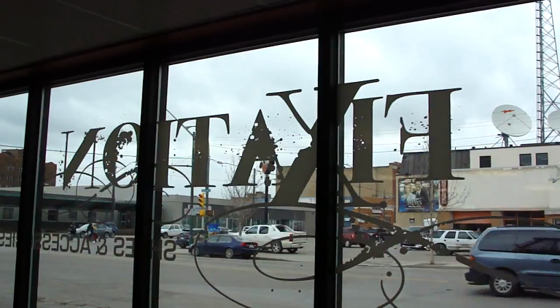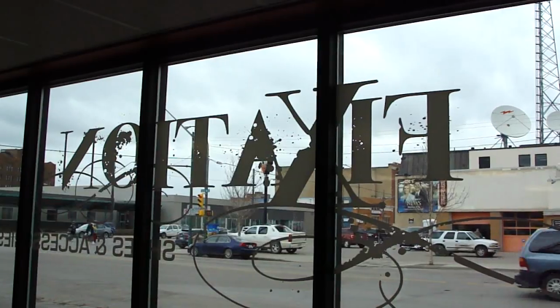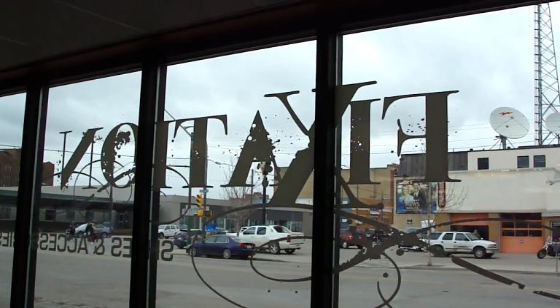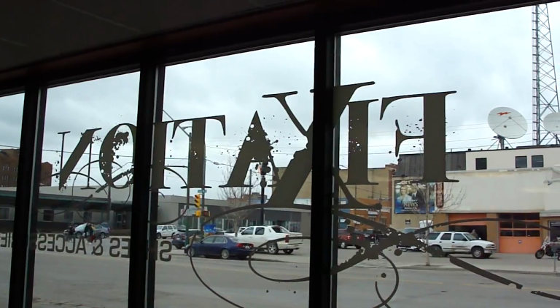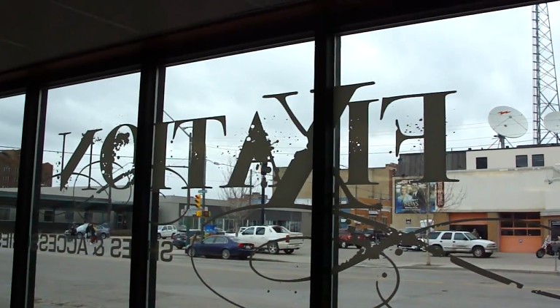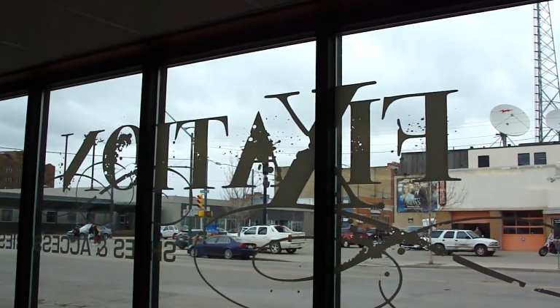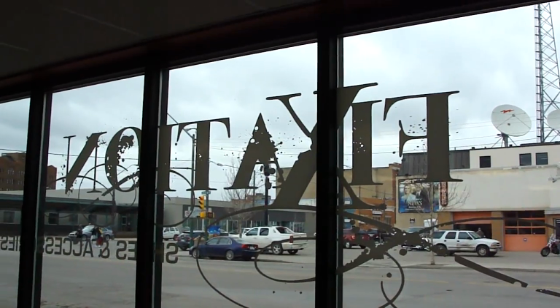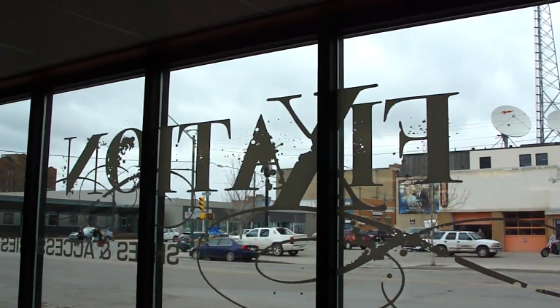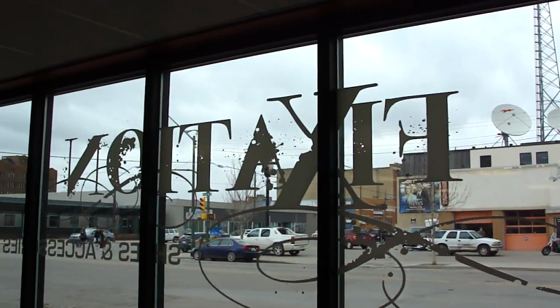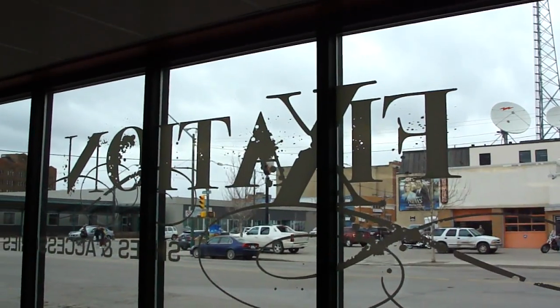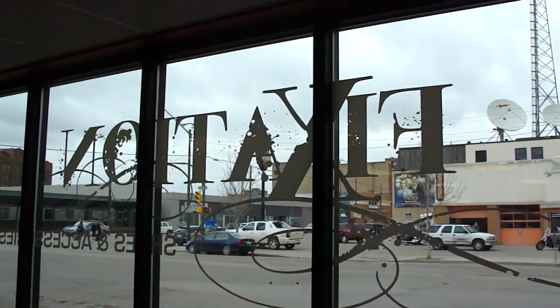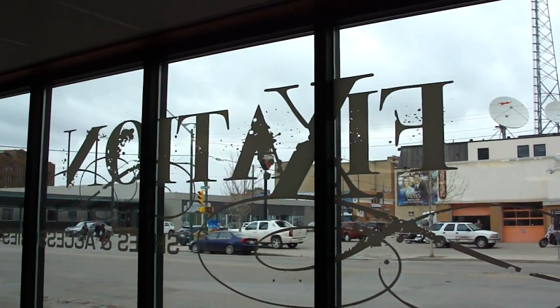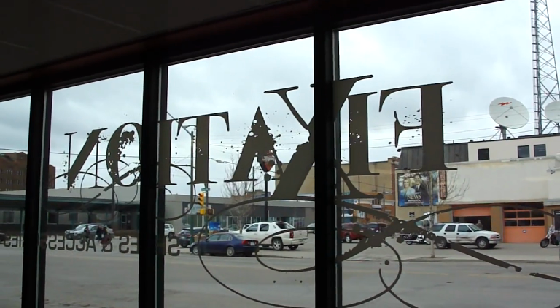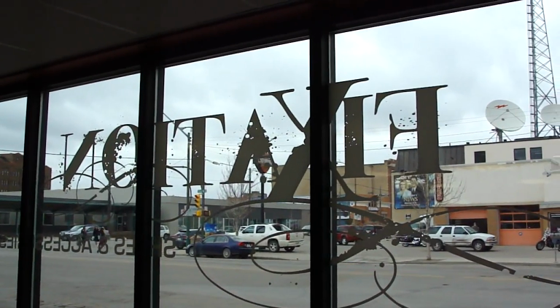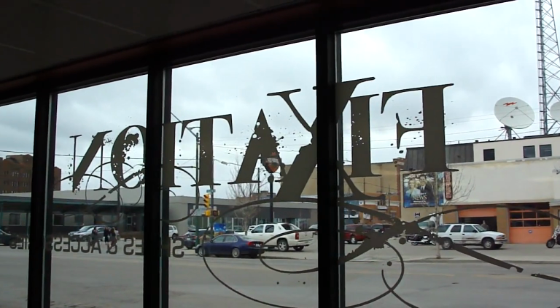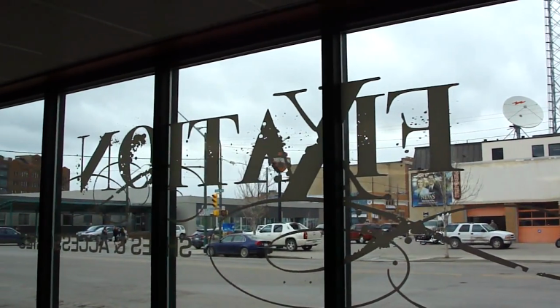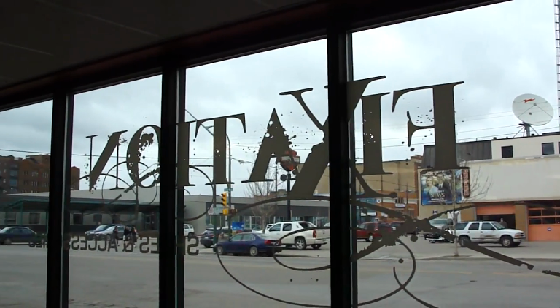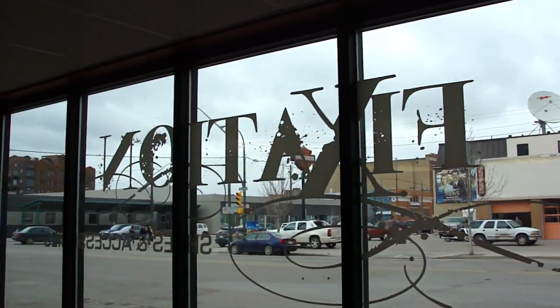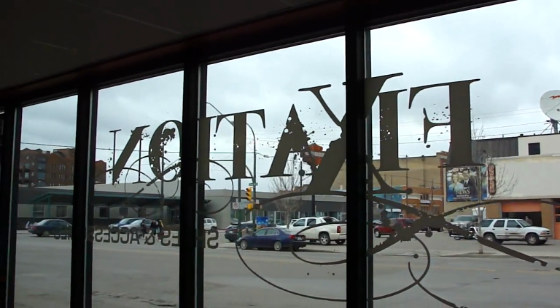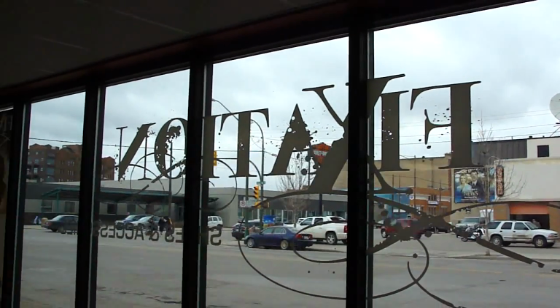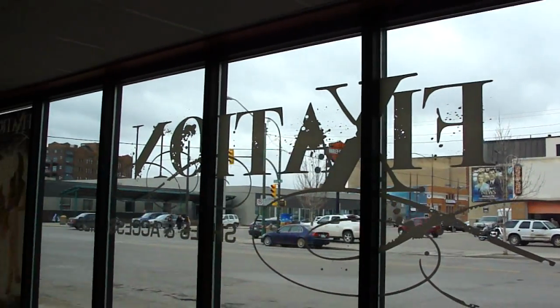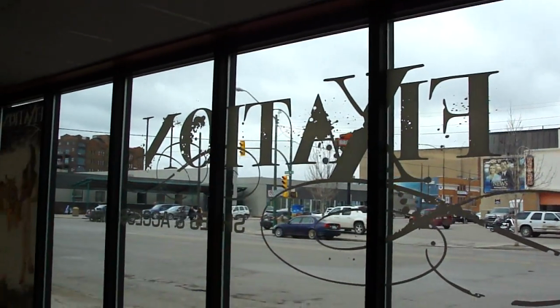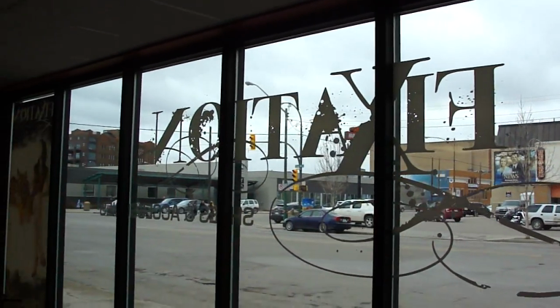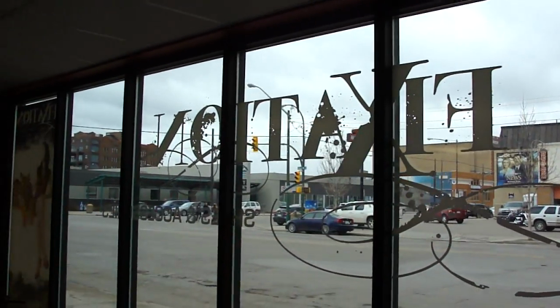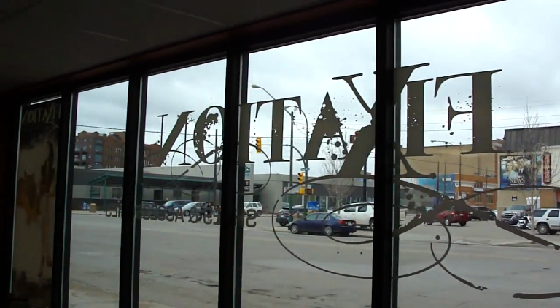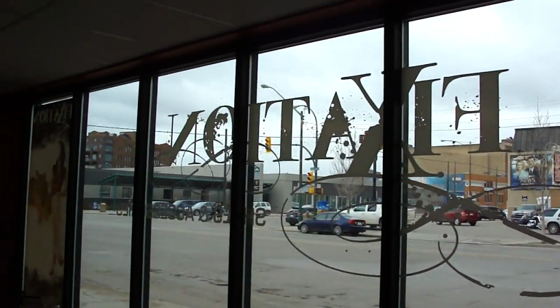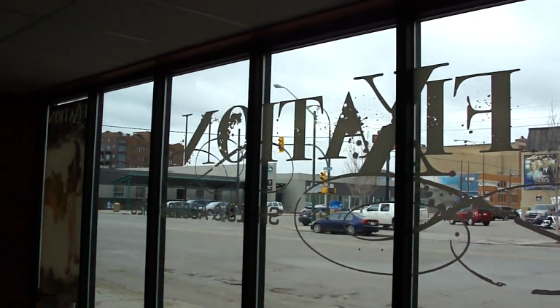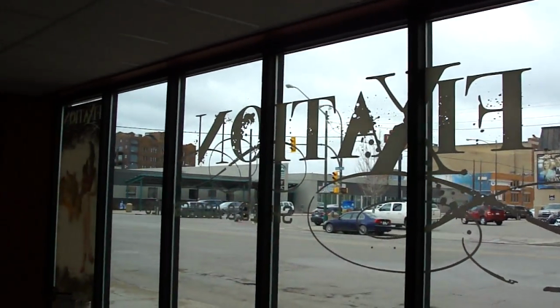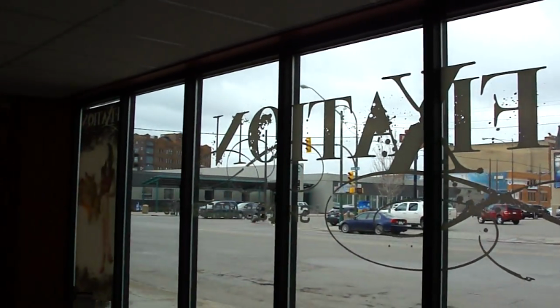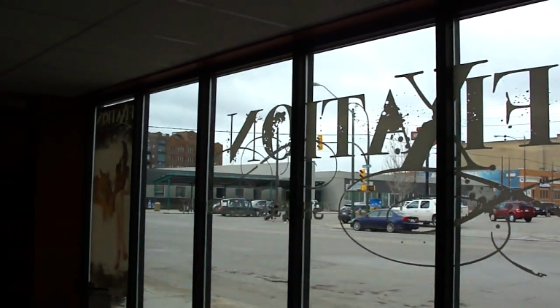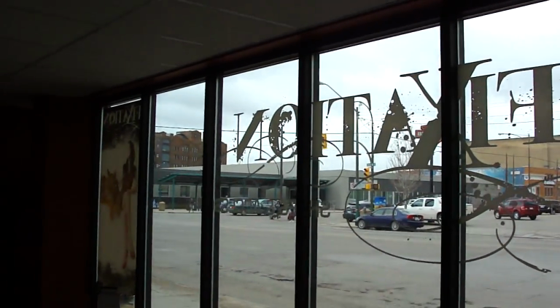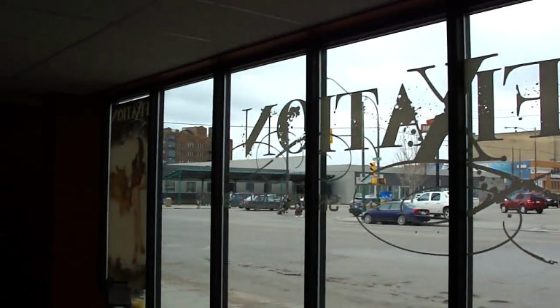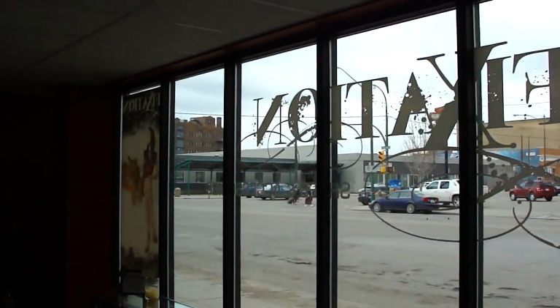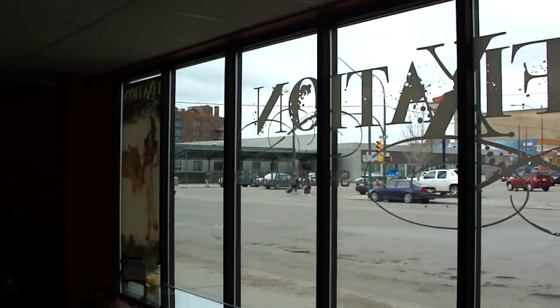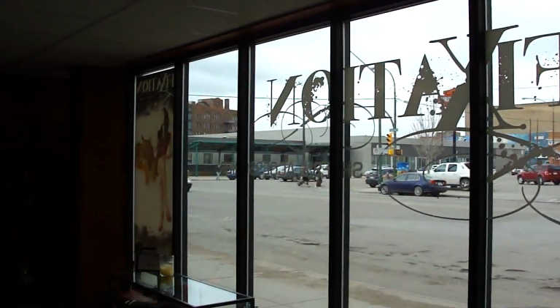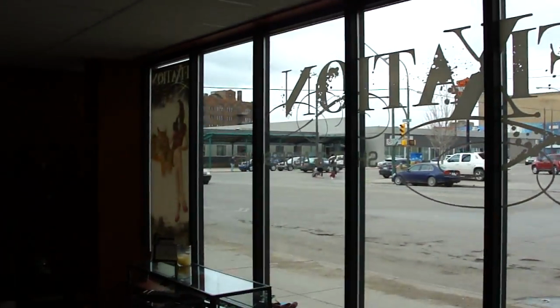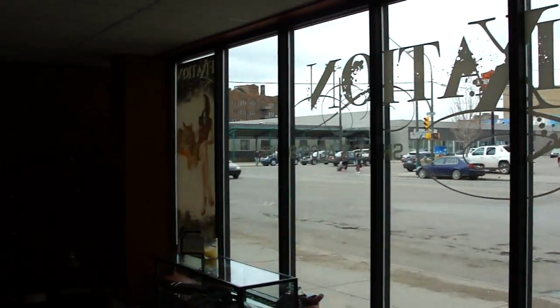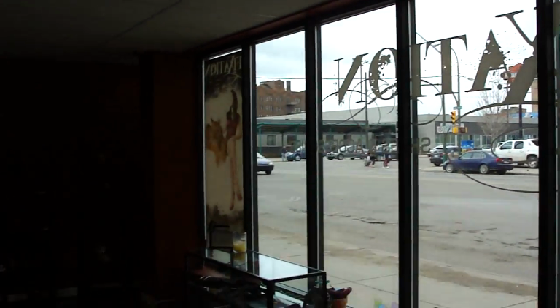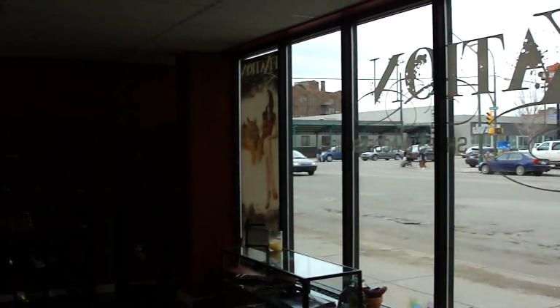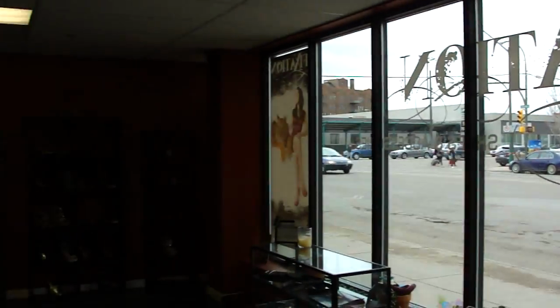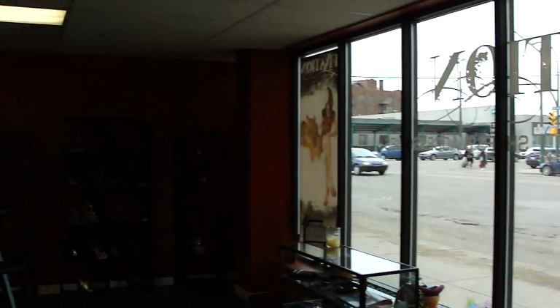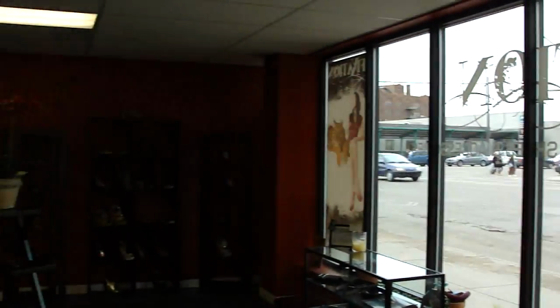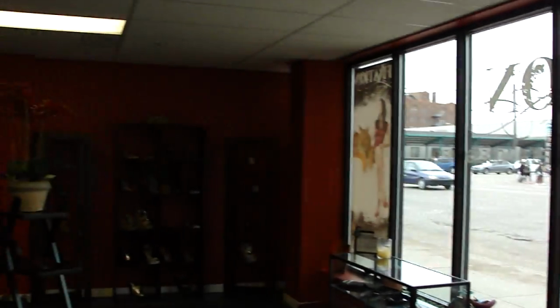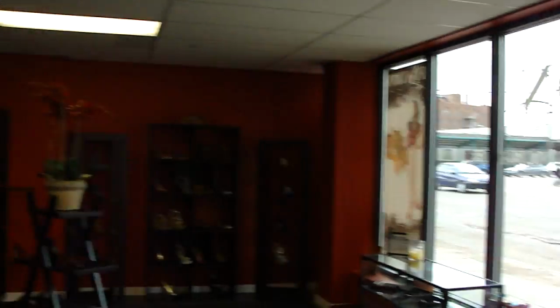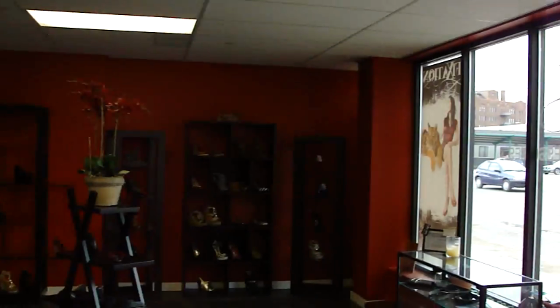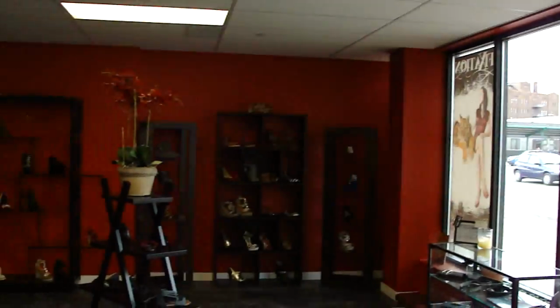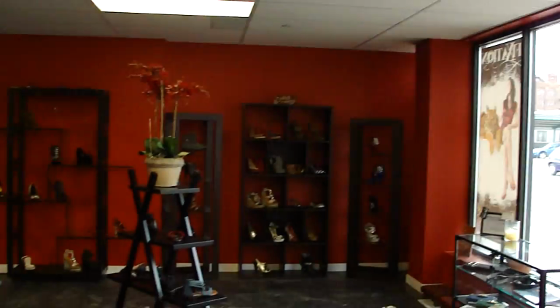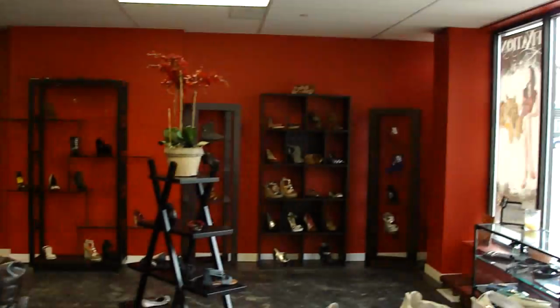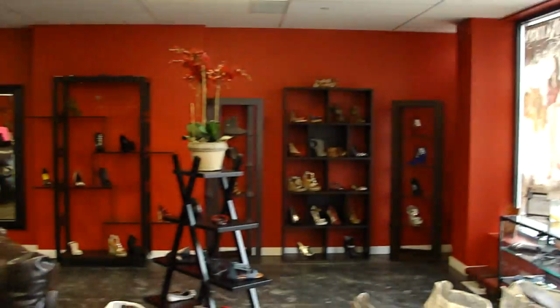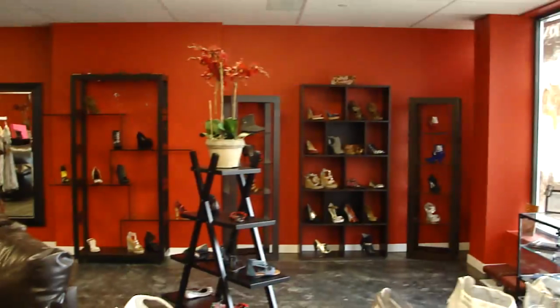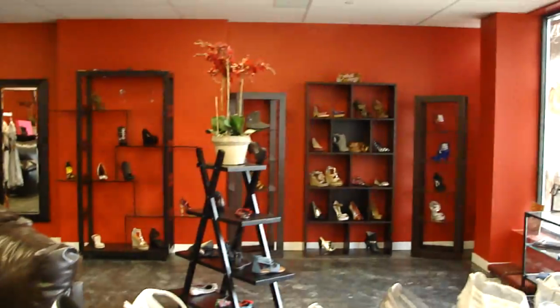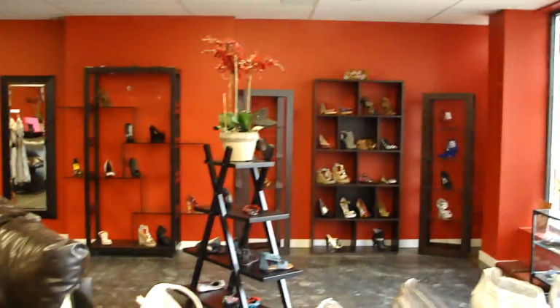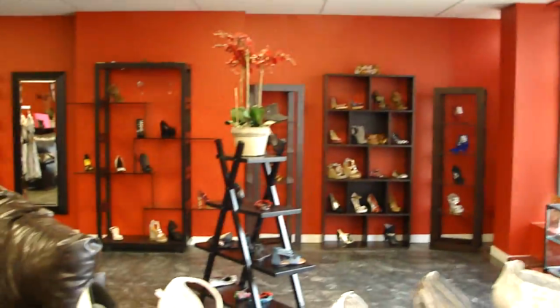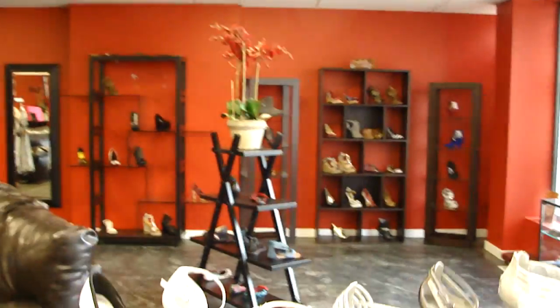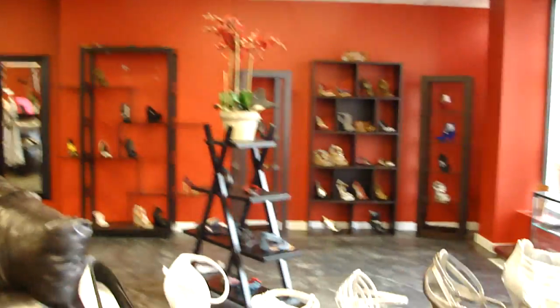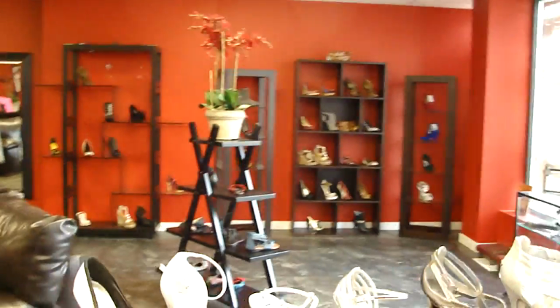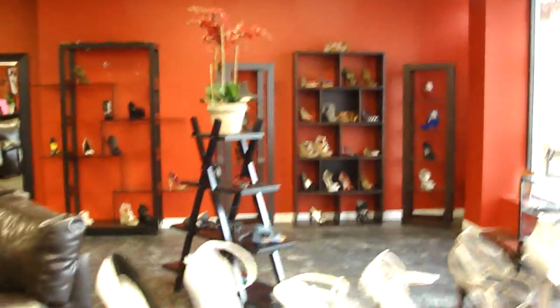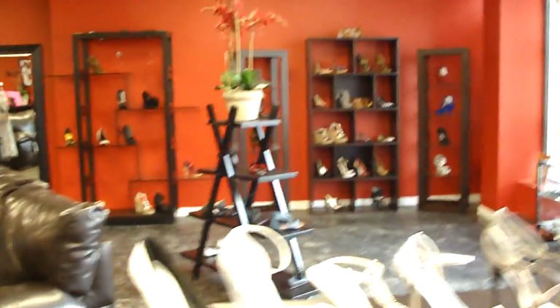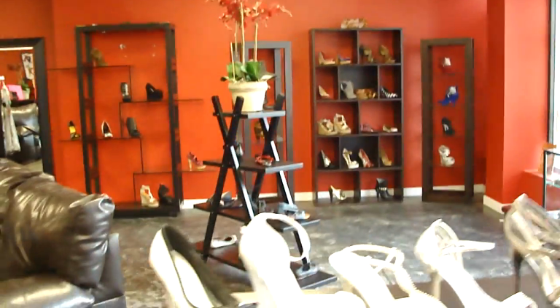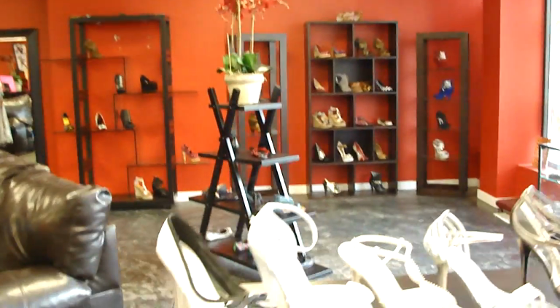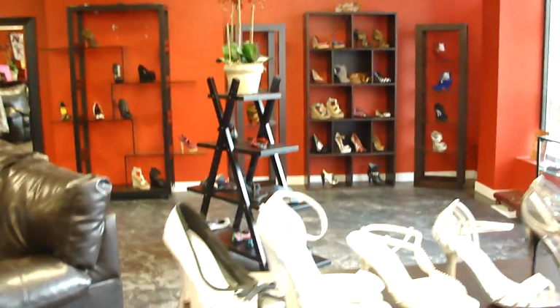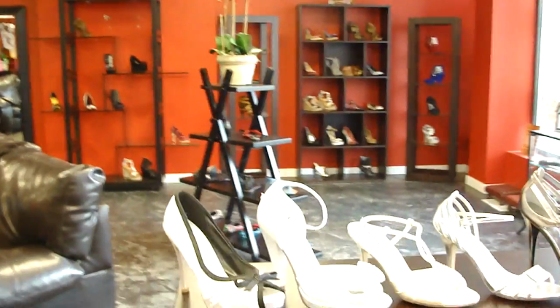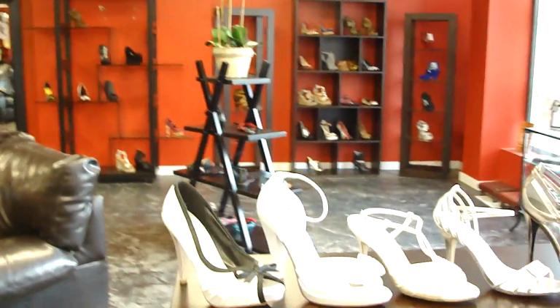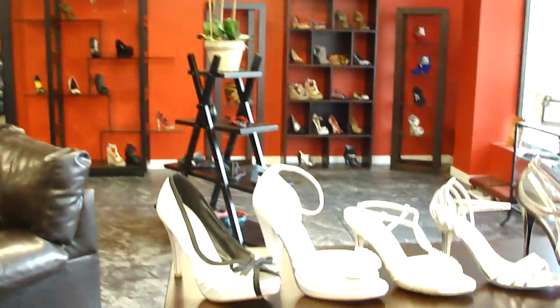Hi ladies, it's Trina from Fixation. I thought I'd show you guys some examples we have for bridal and prom.